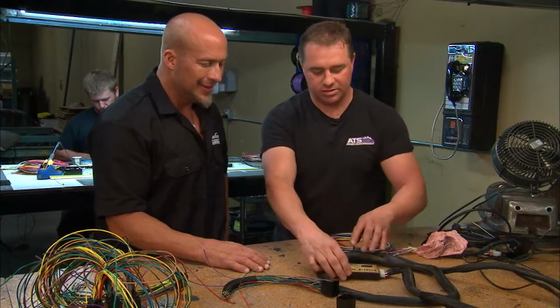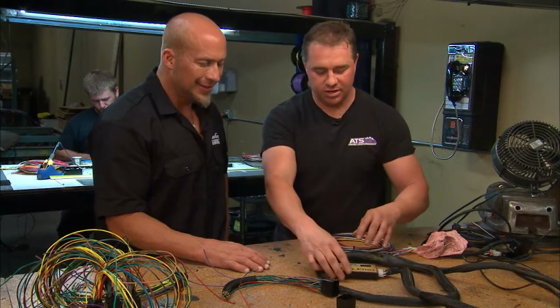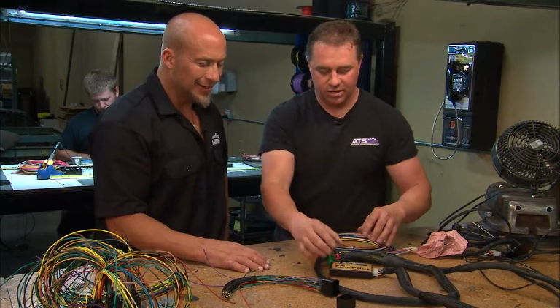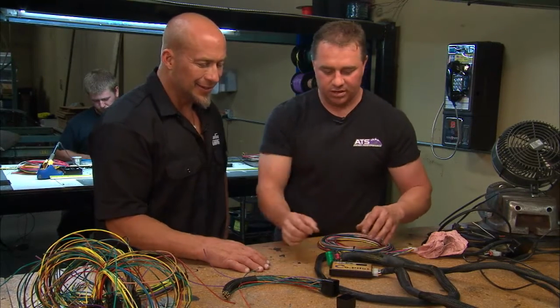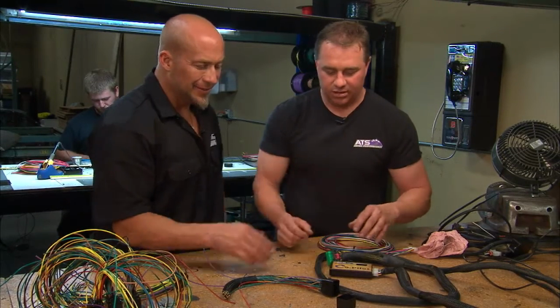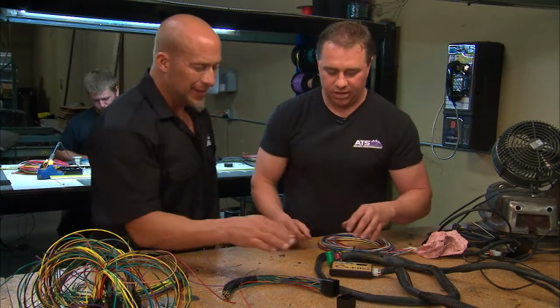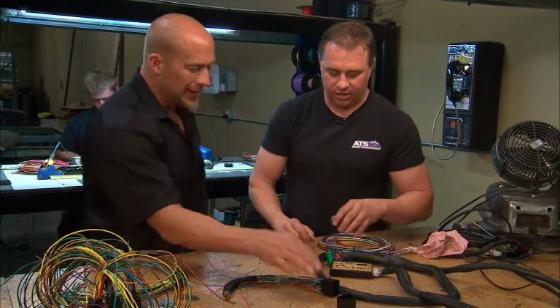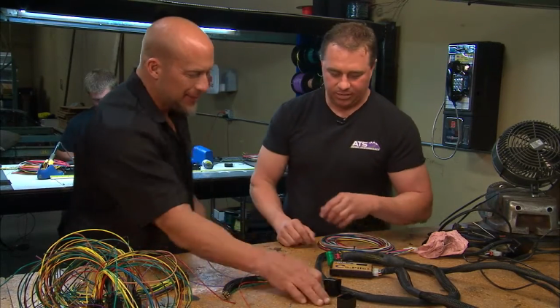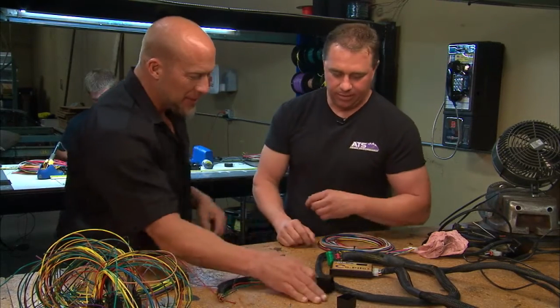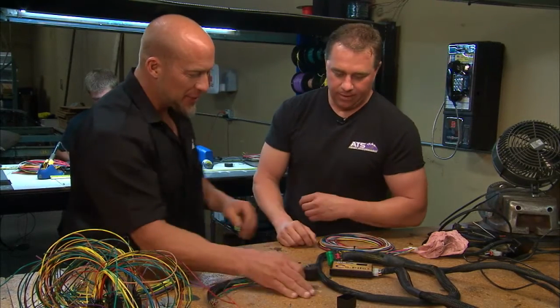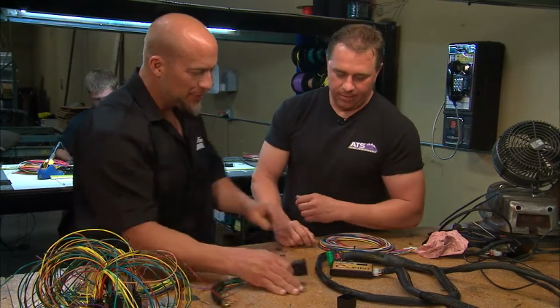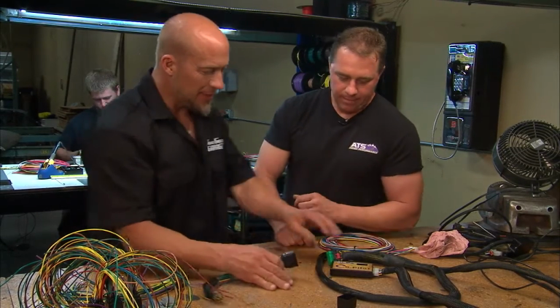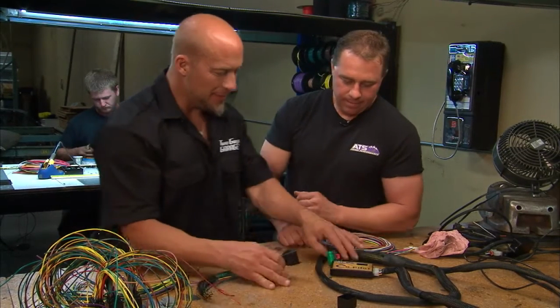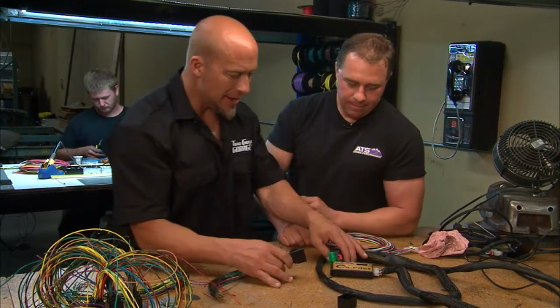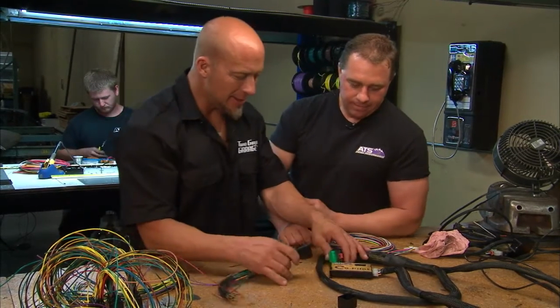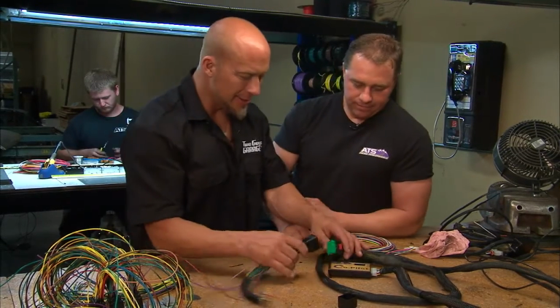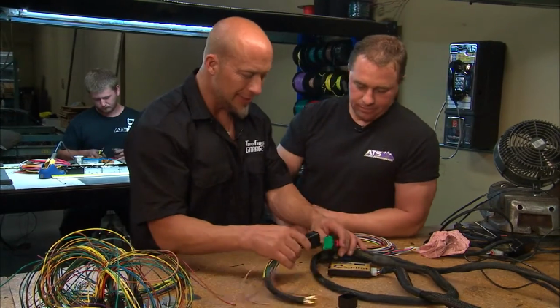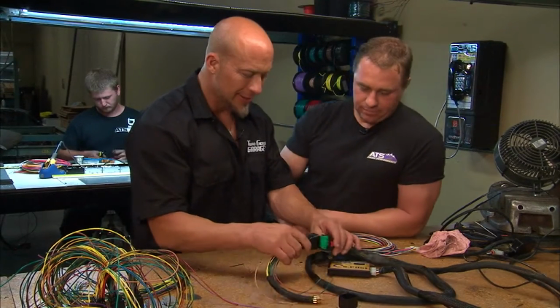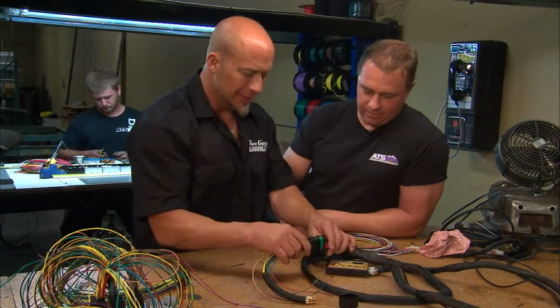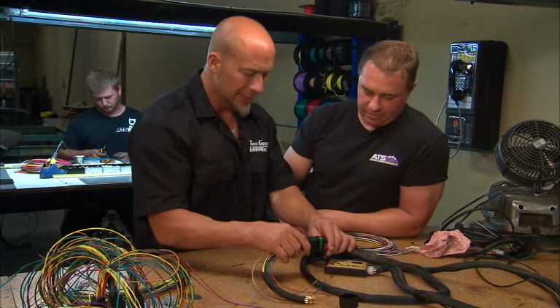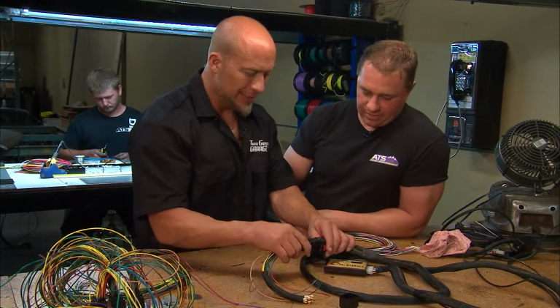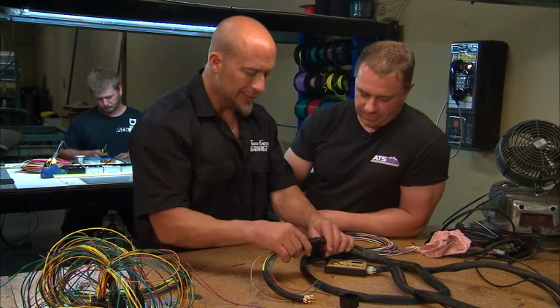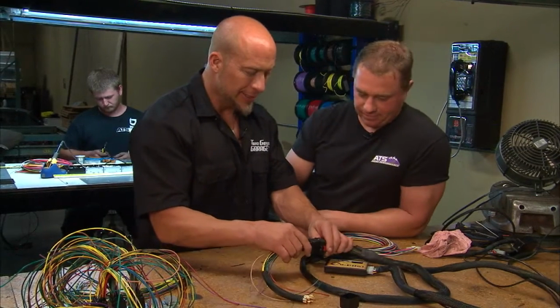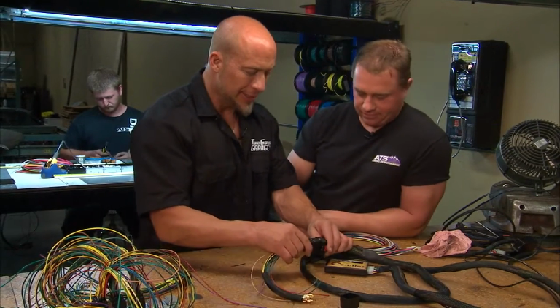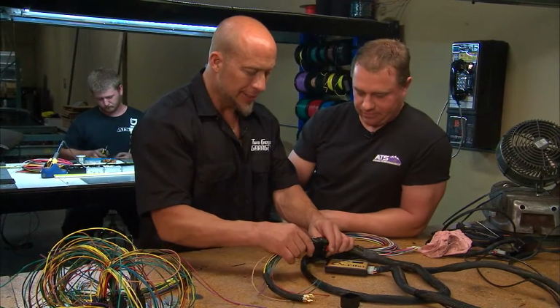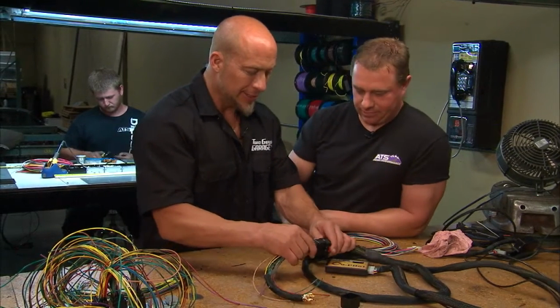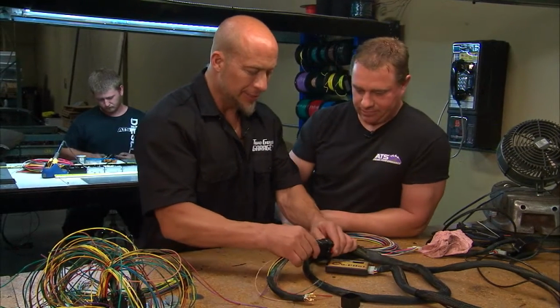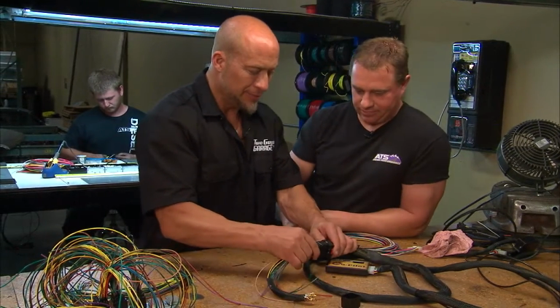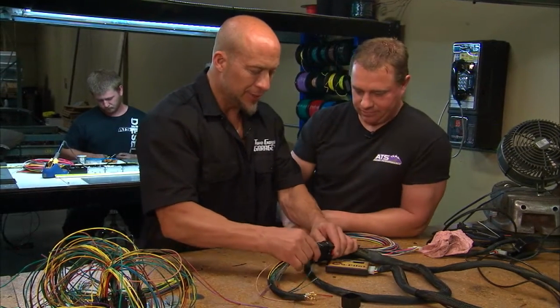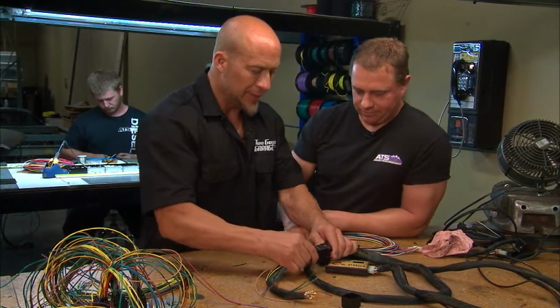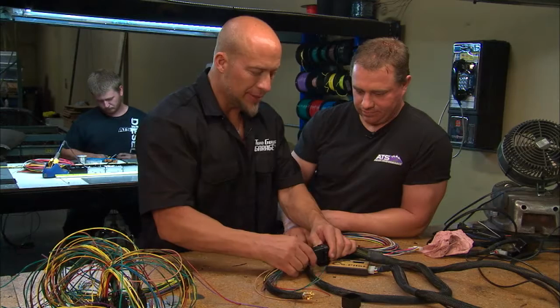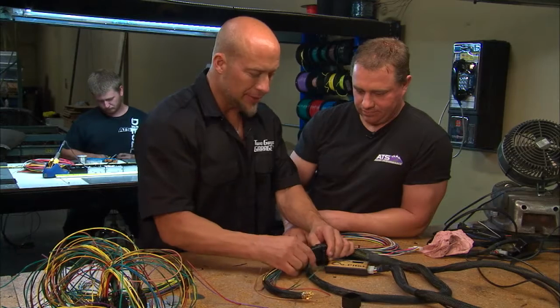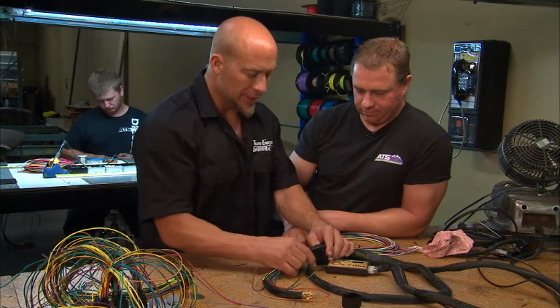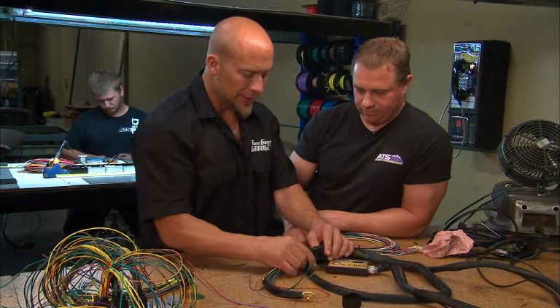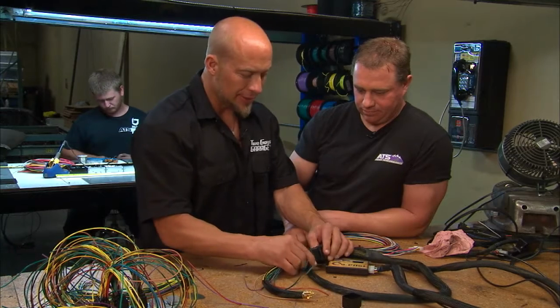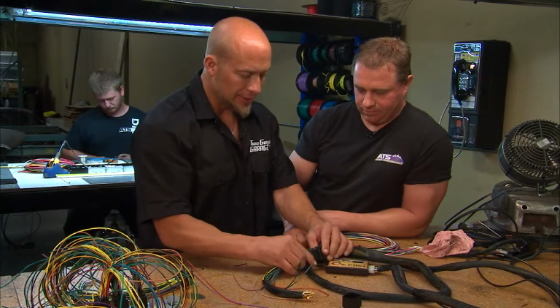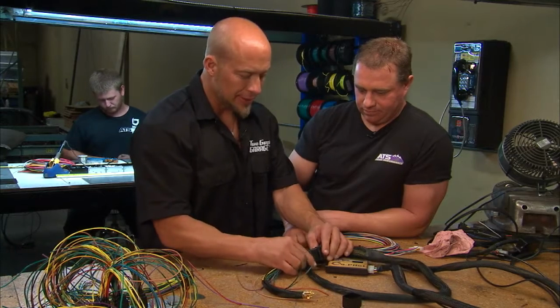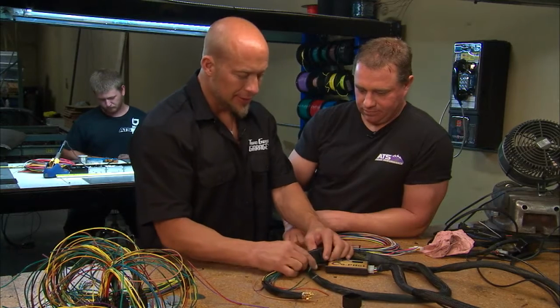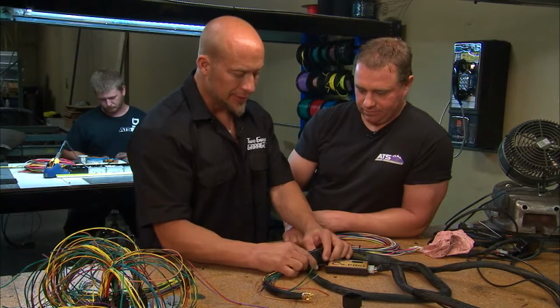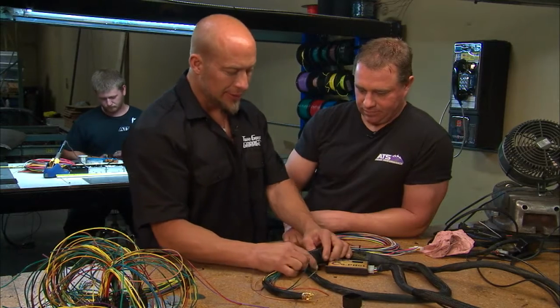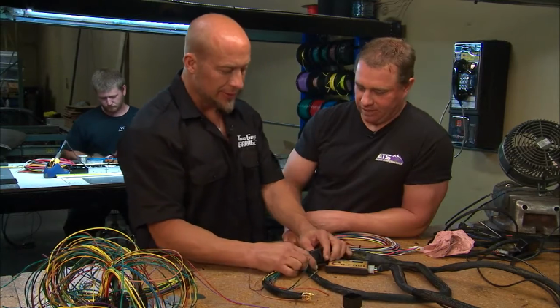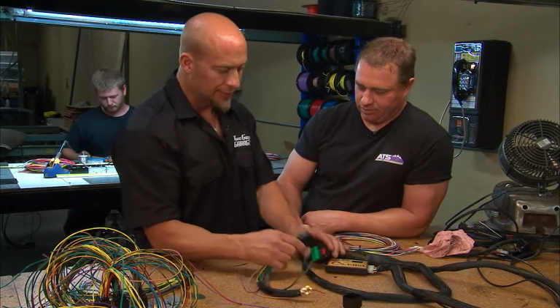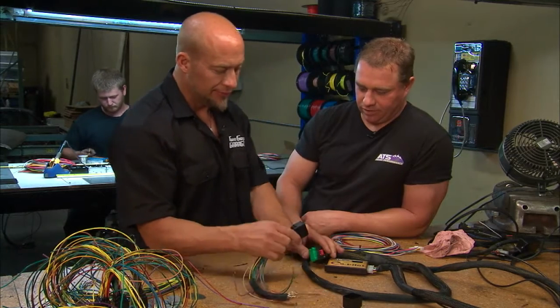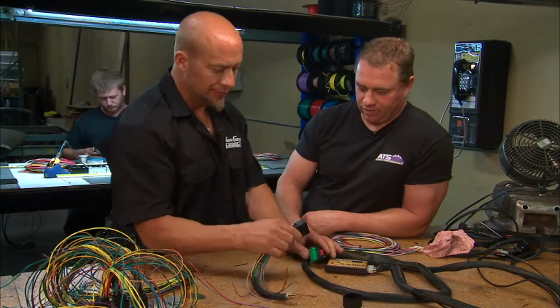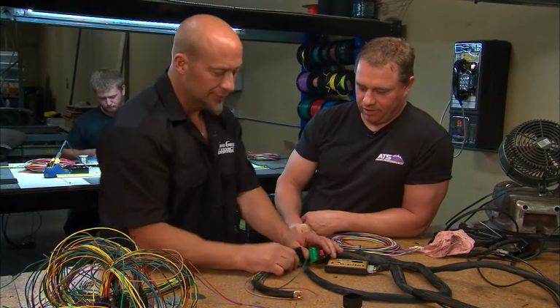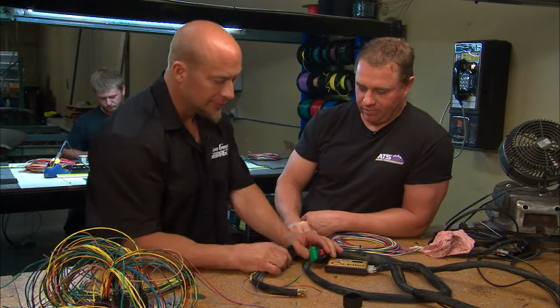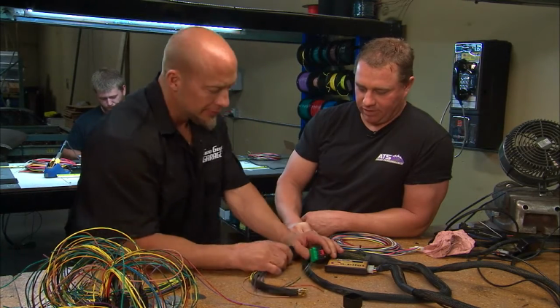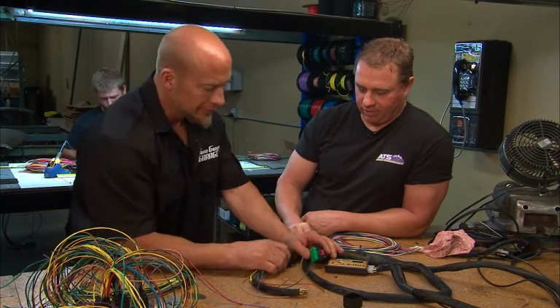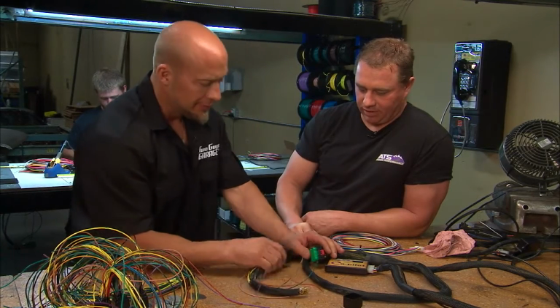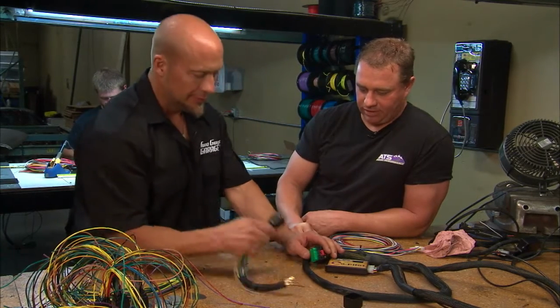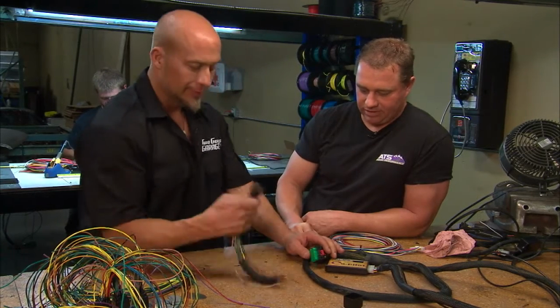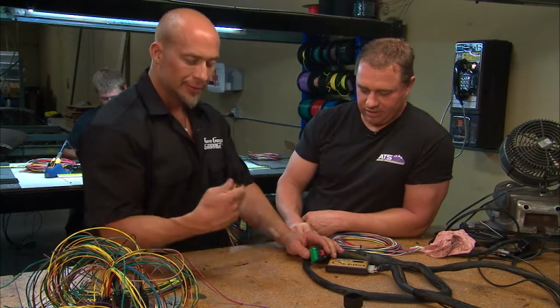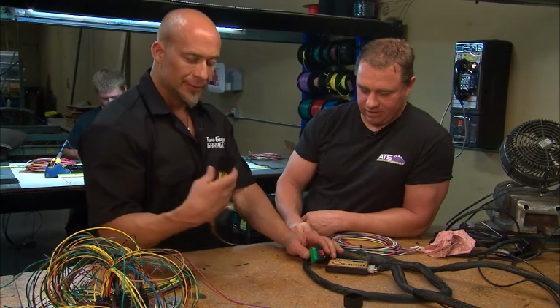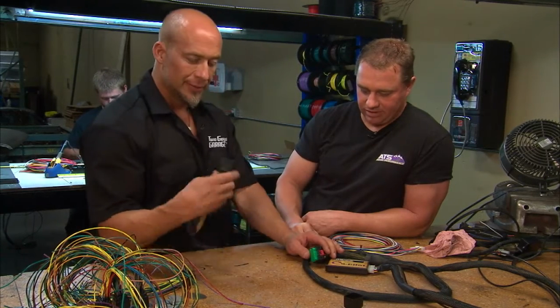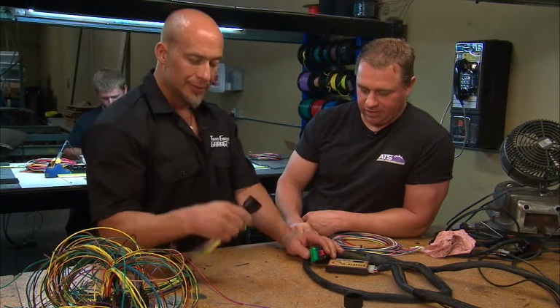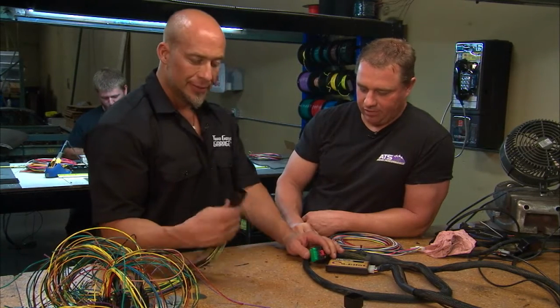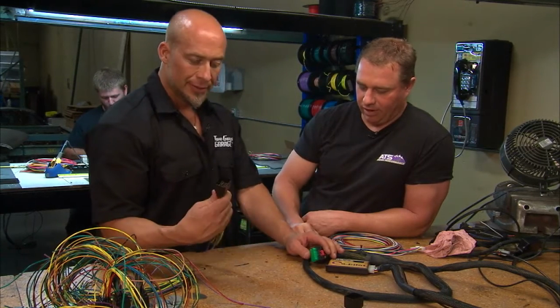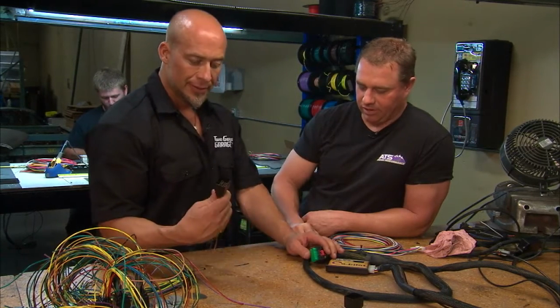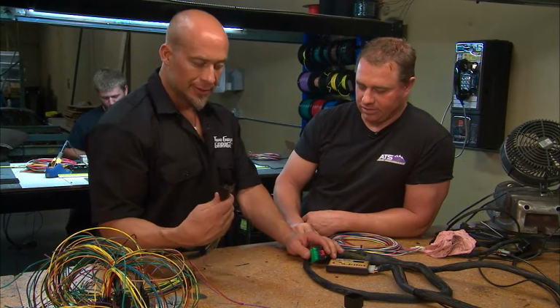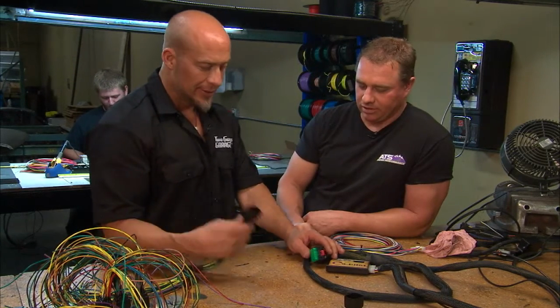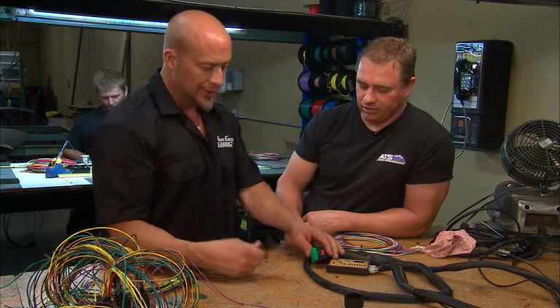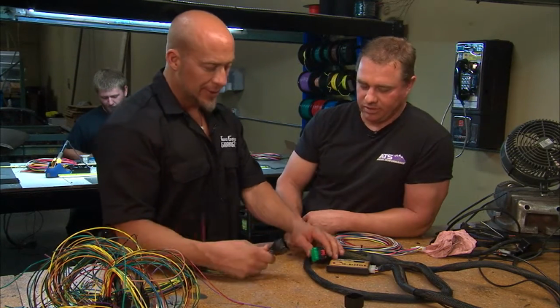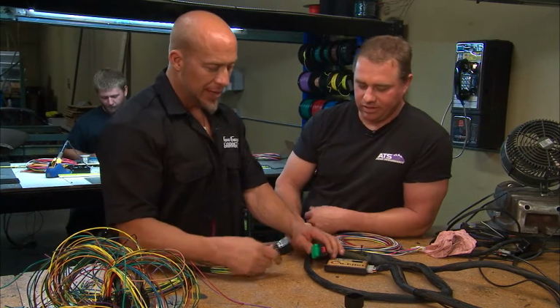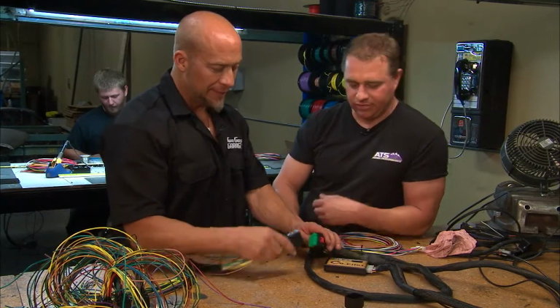That's awesome, and the best part about it is literally it's plug and play. We try to make them all easy. Every model's a little bit different.